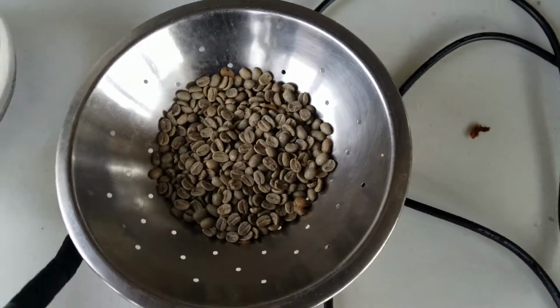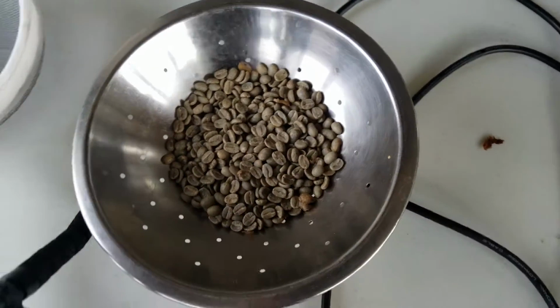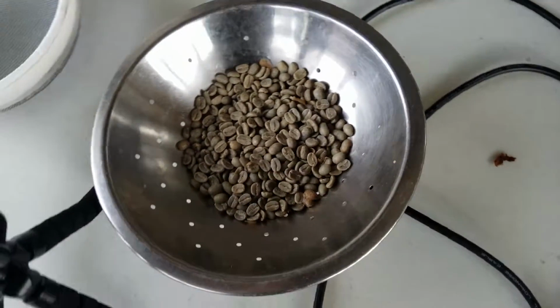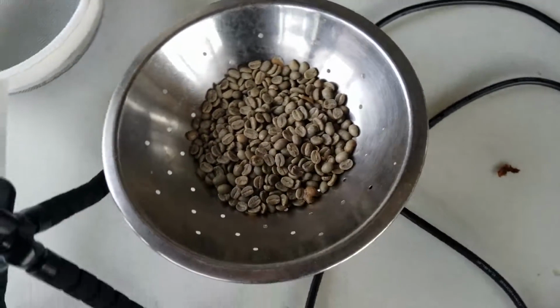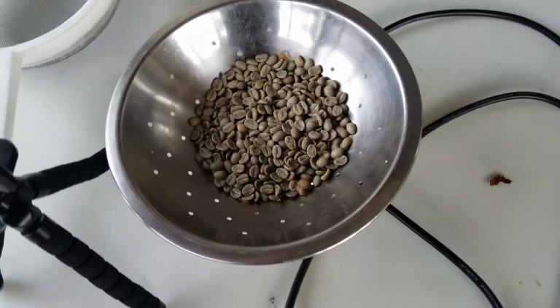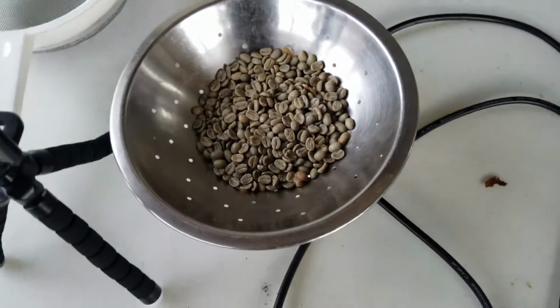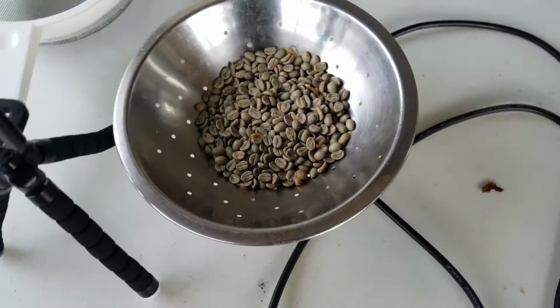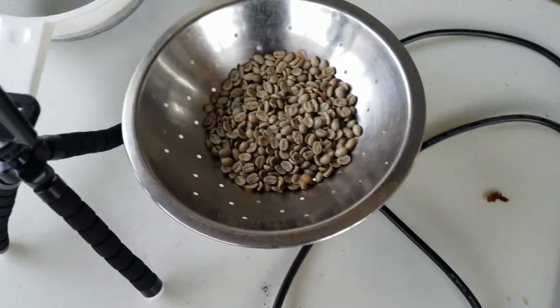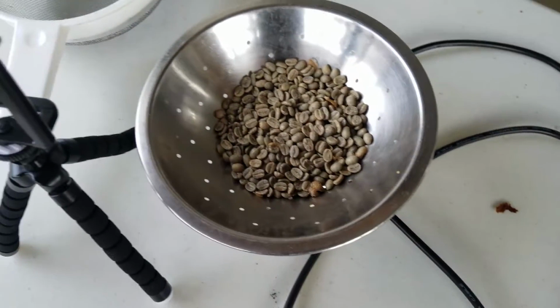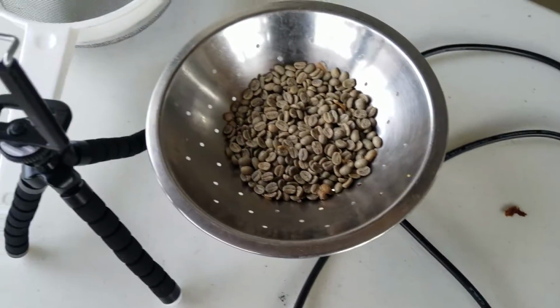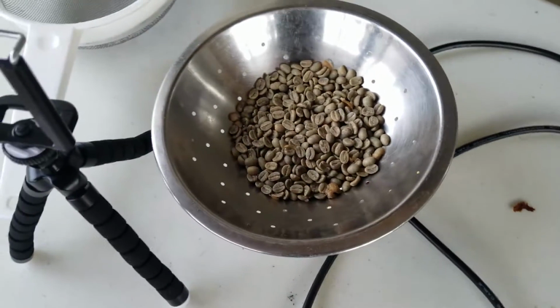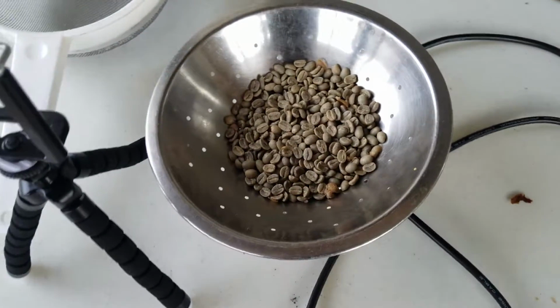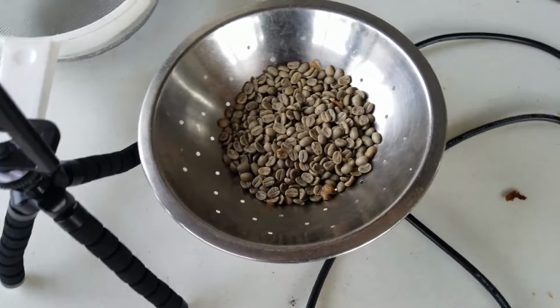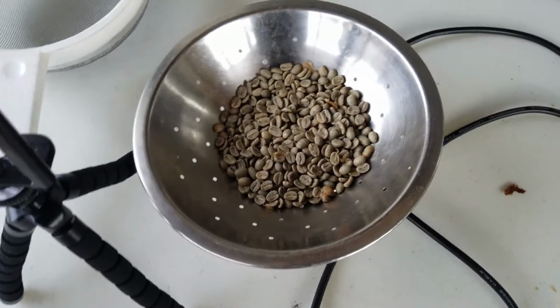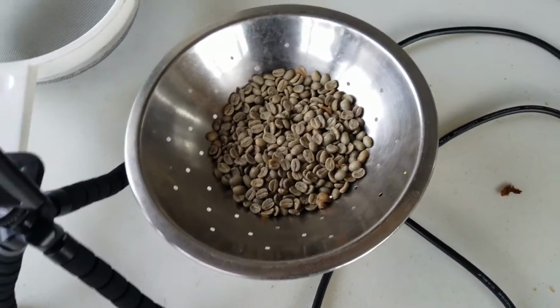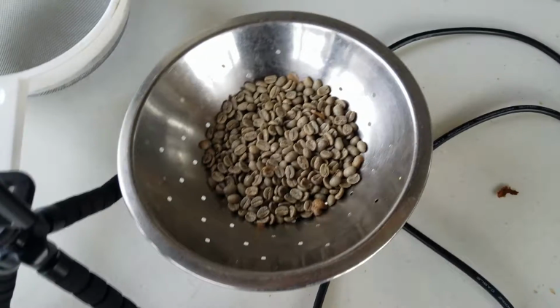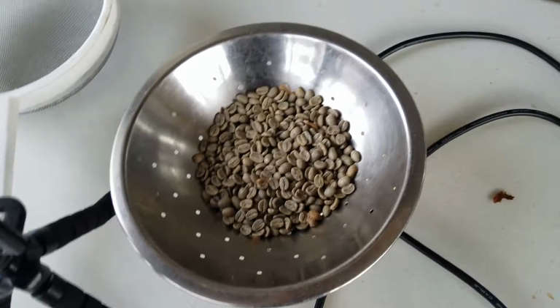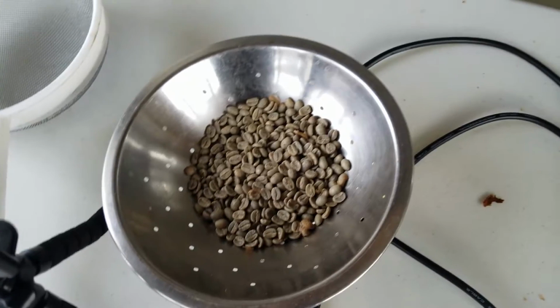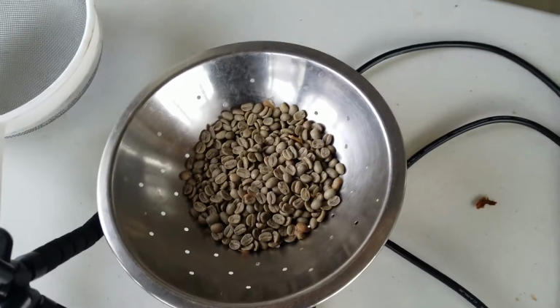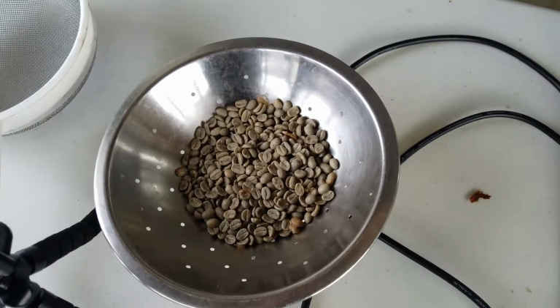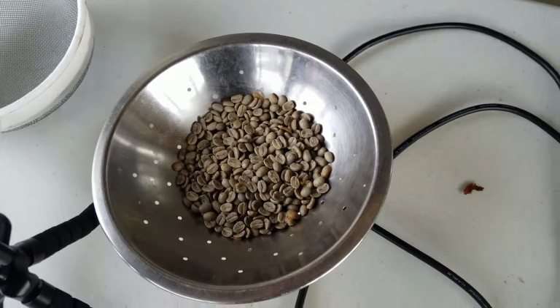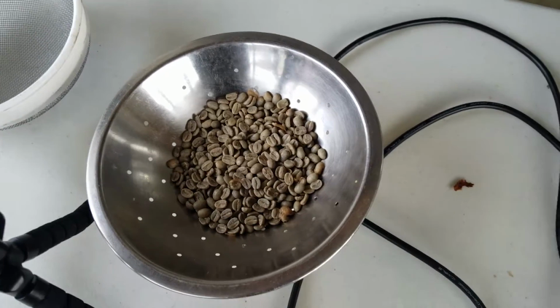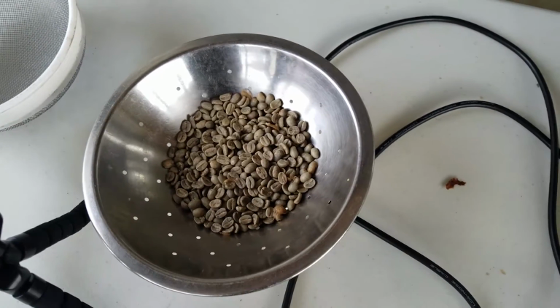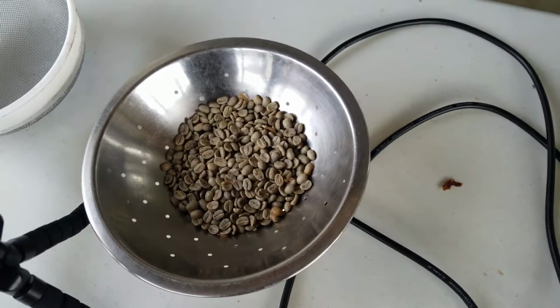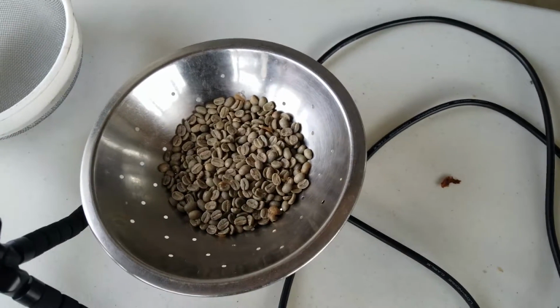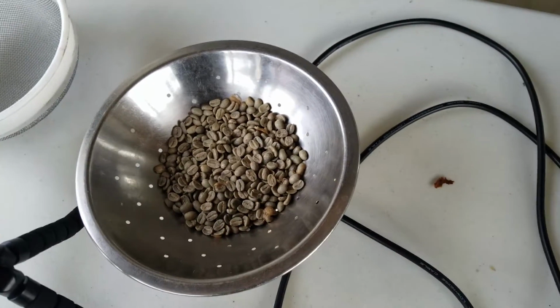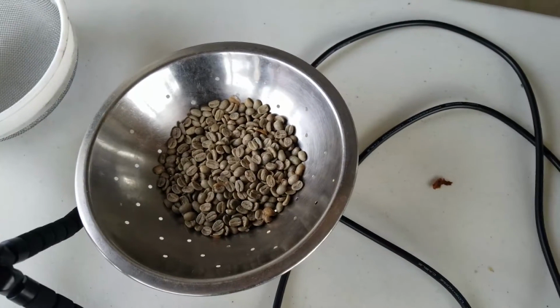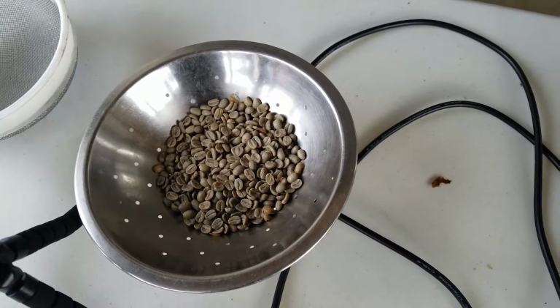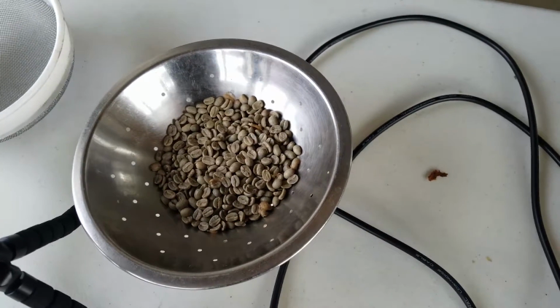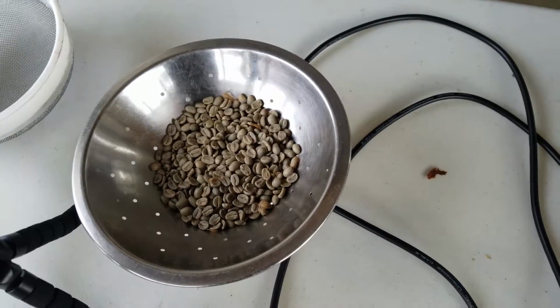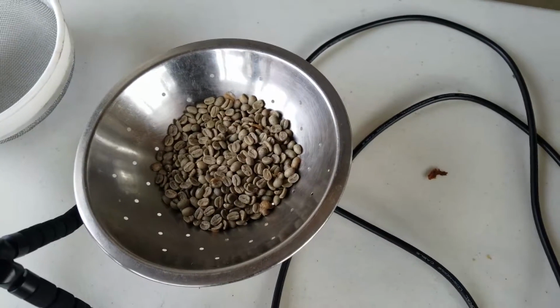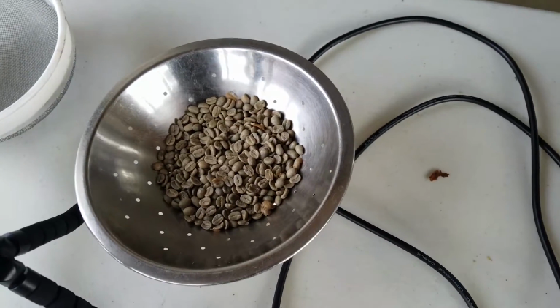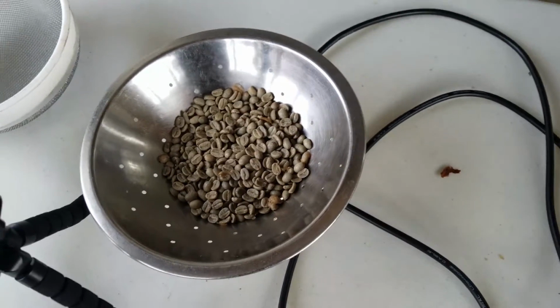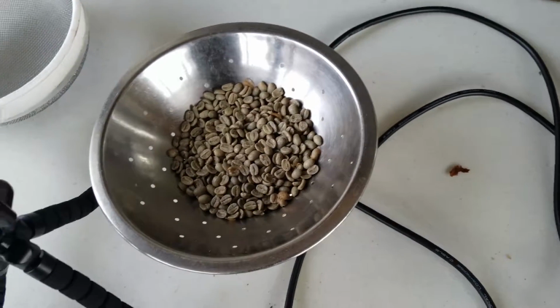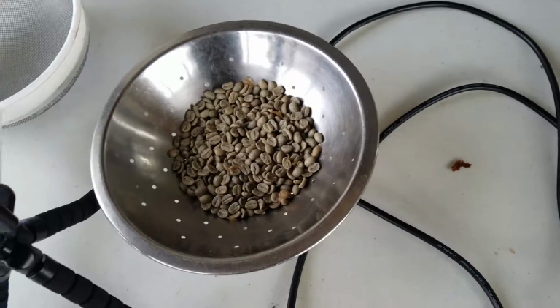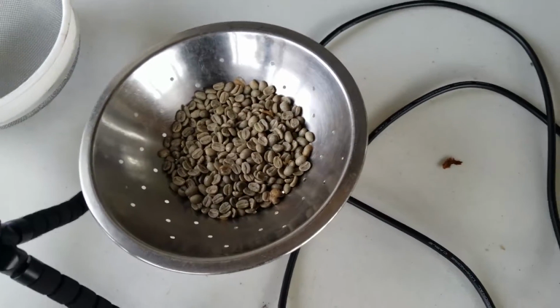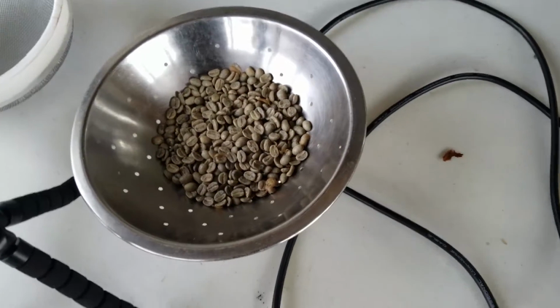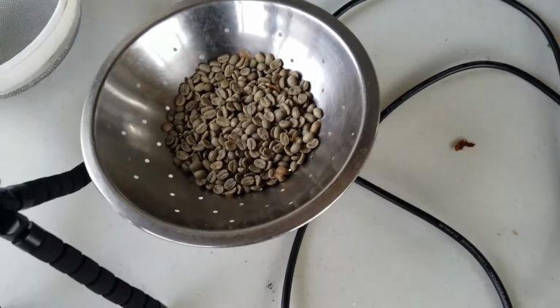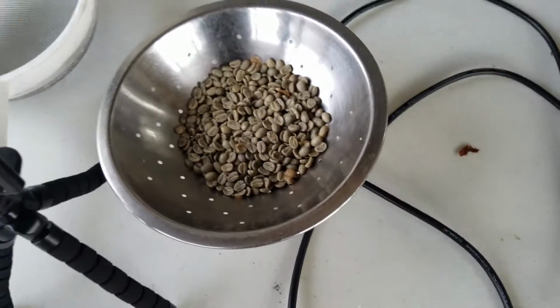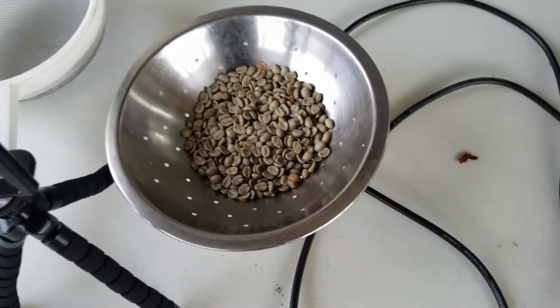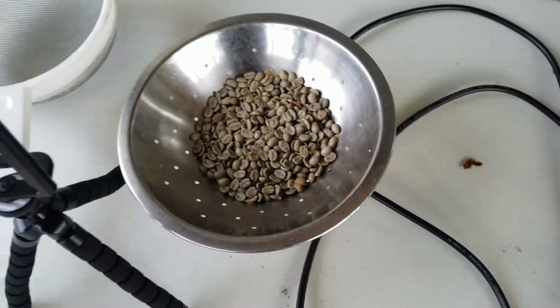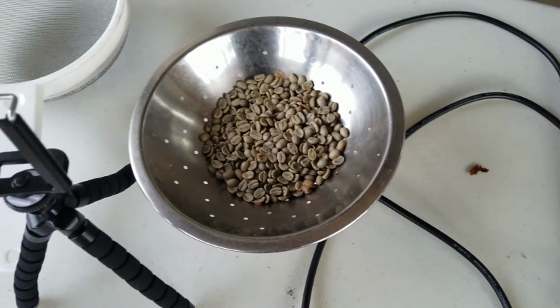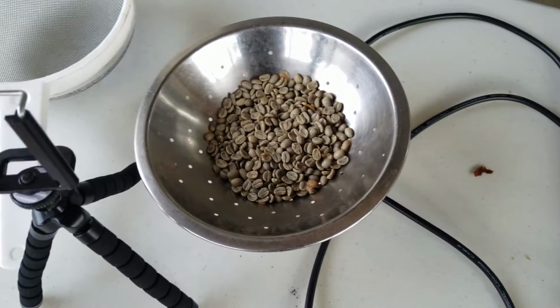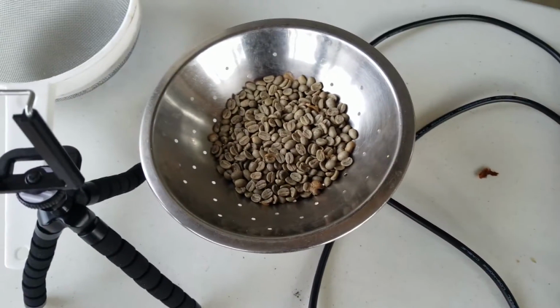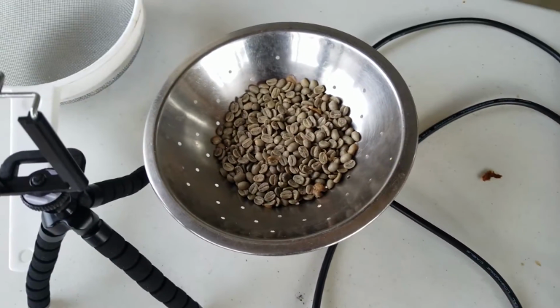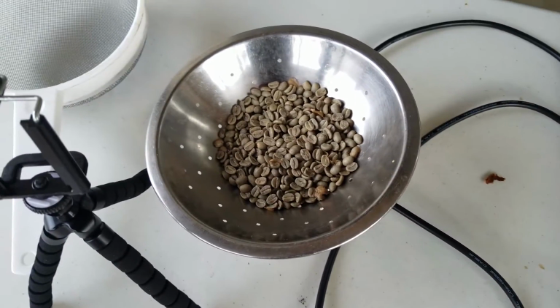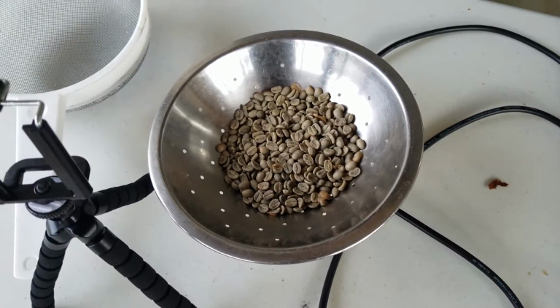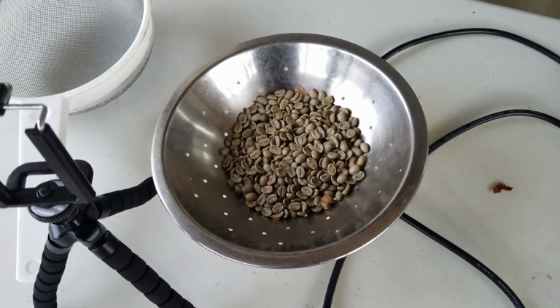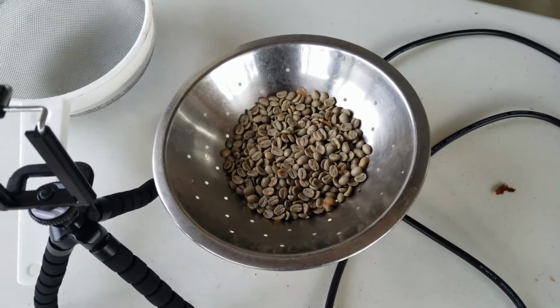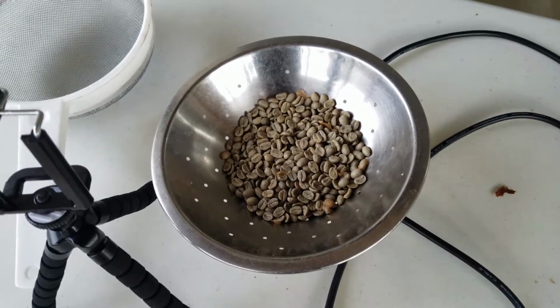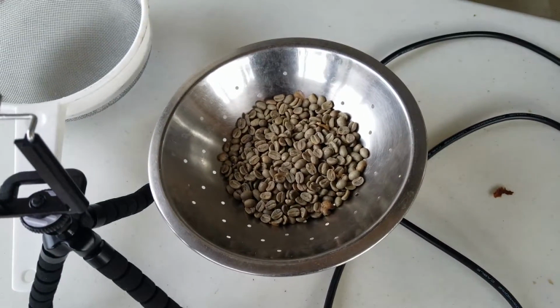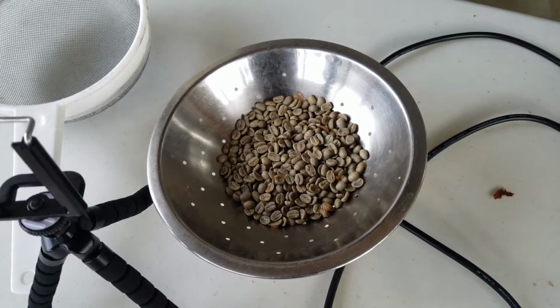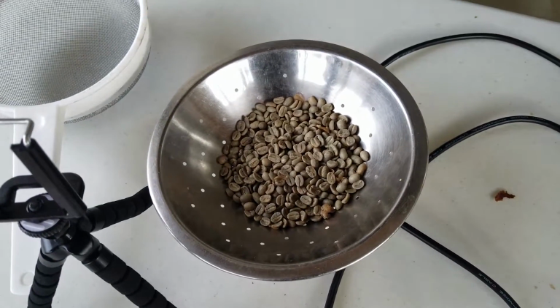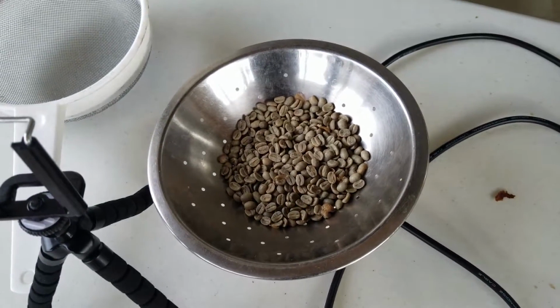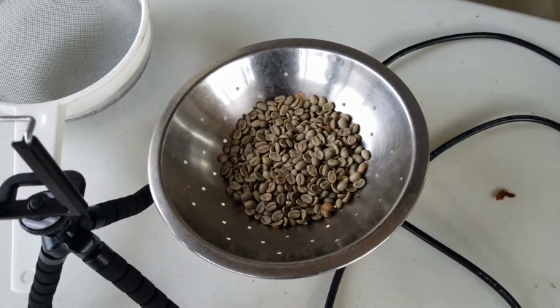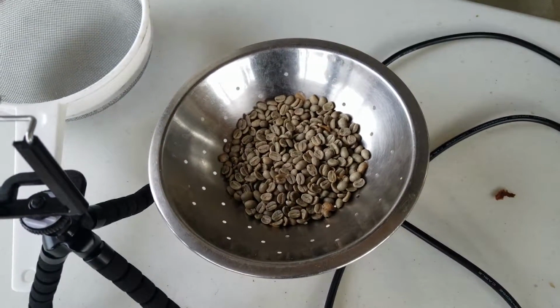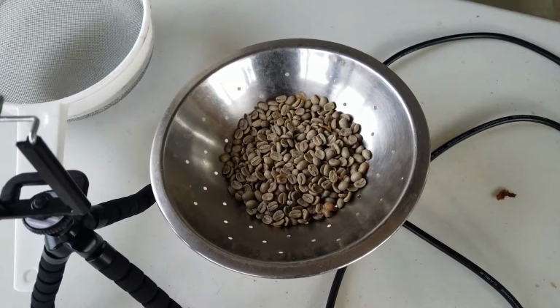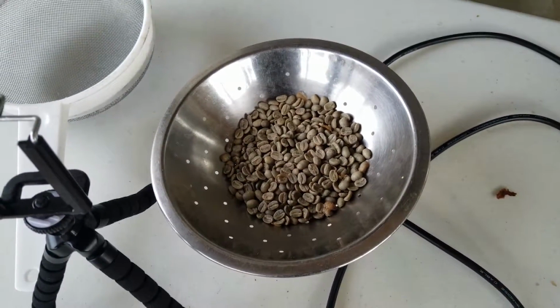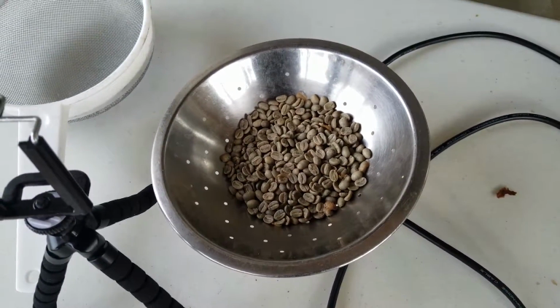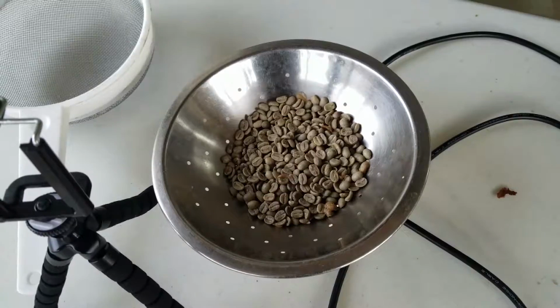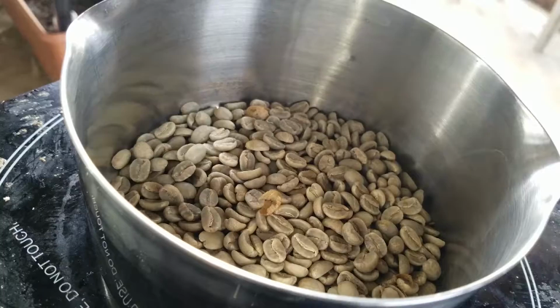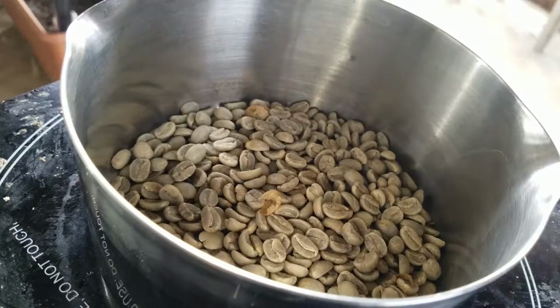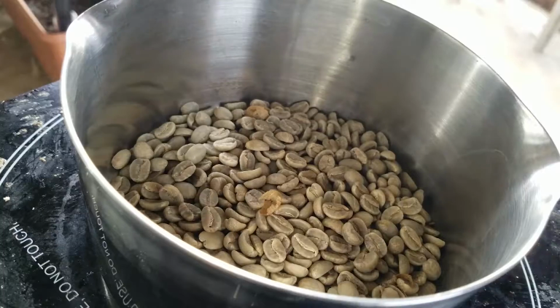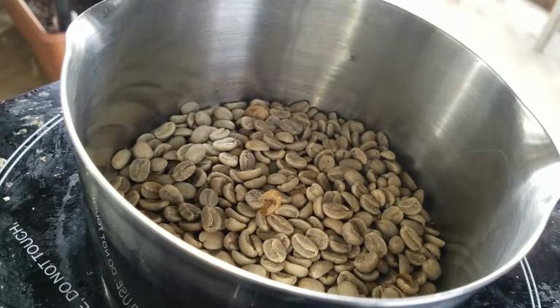One of the important things is to cool the beans off as soon as you can once you hit the desired roast level. So let's get started.